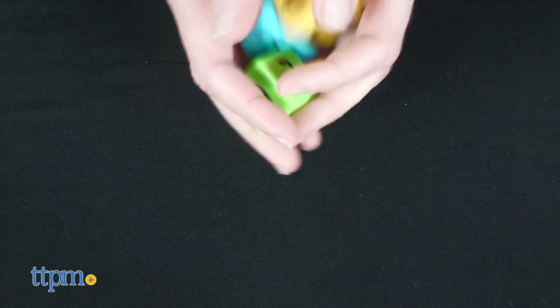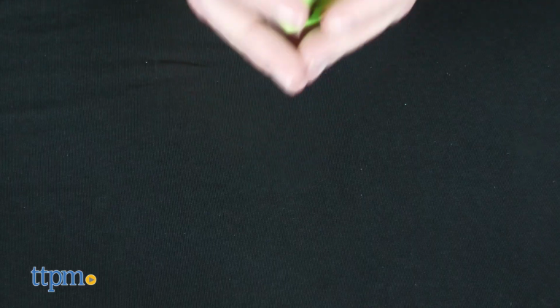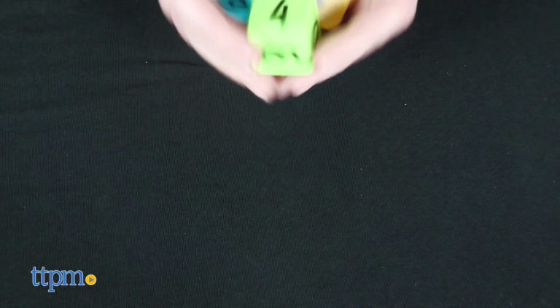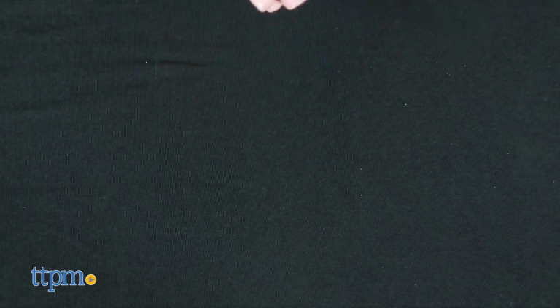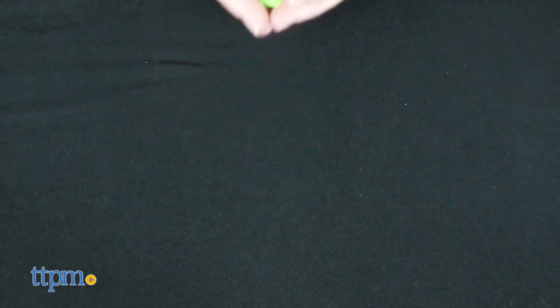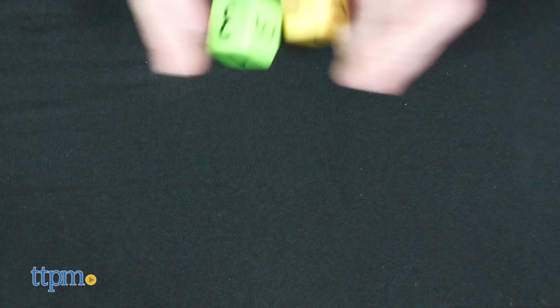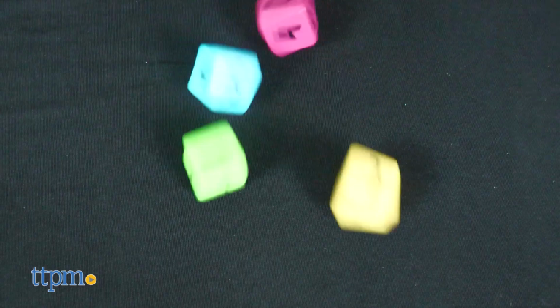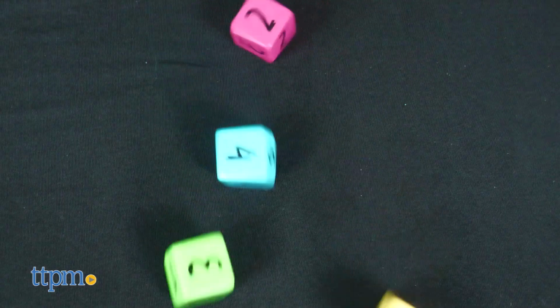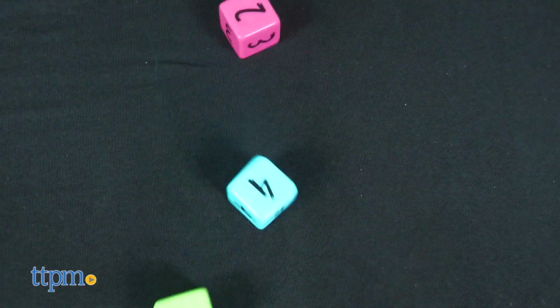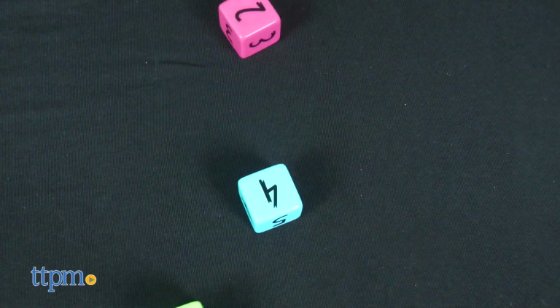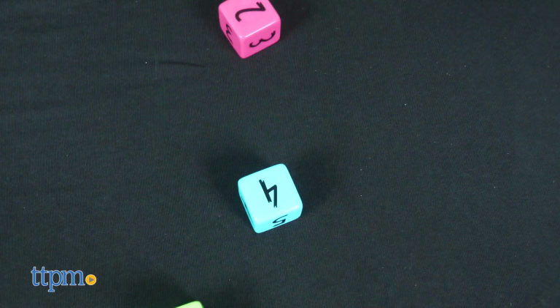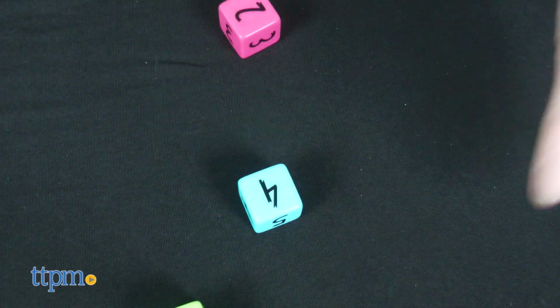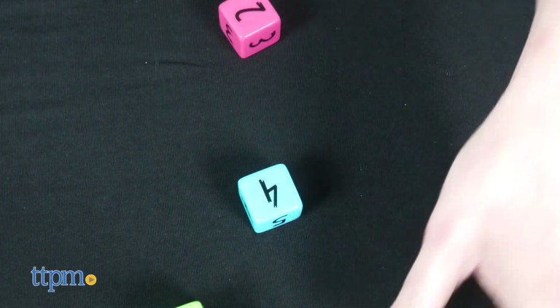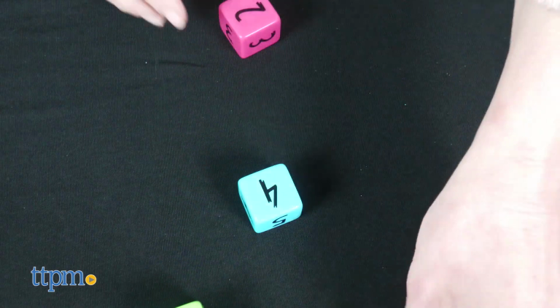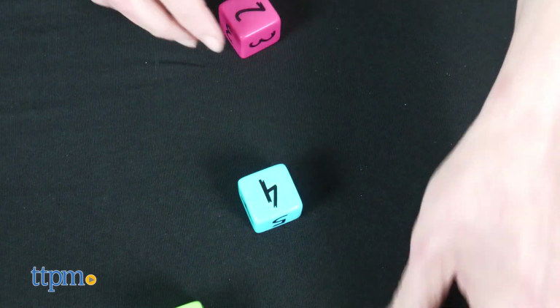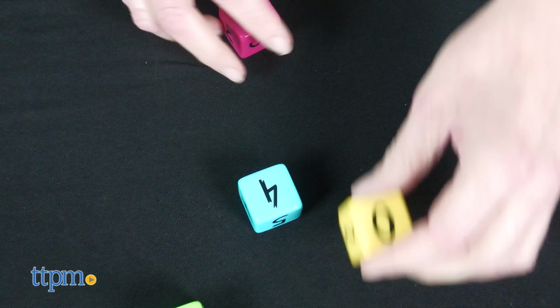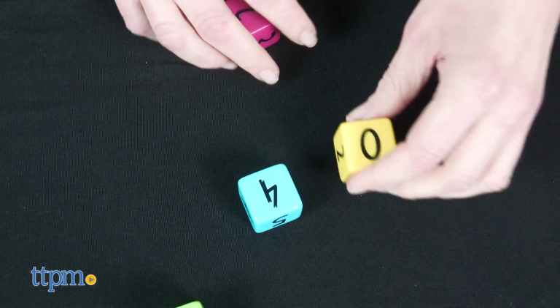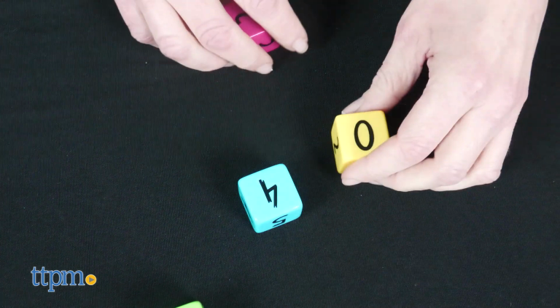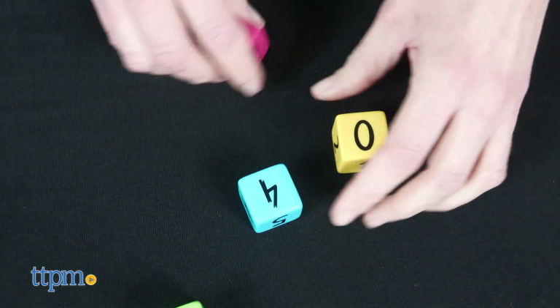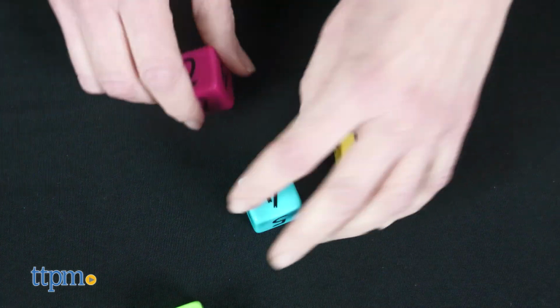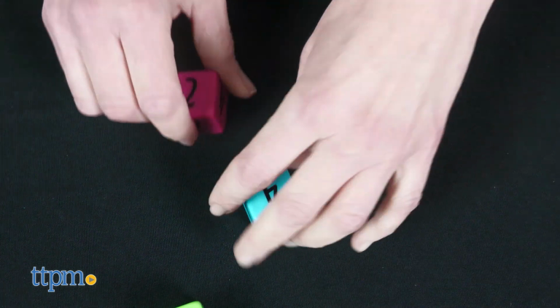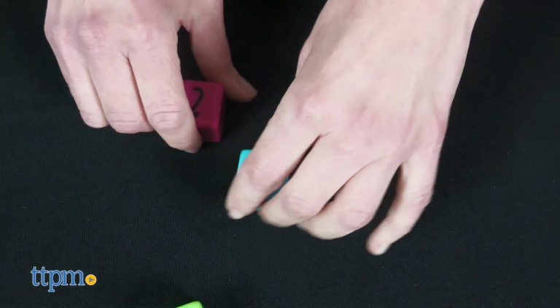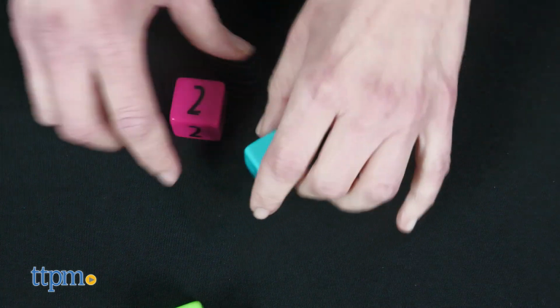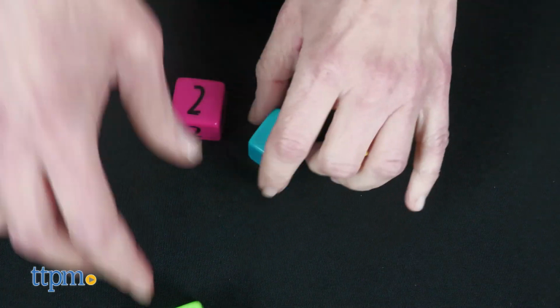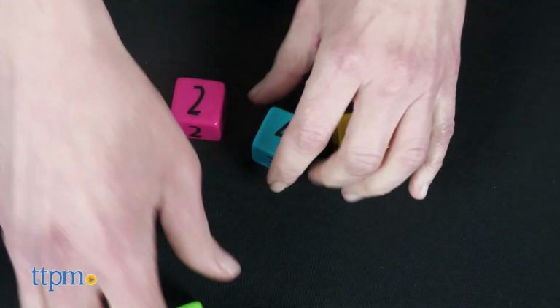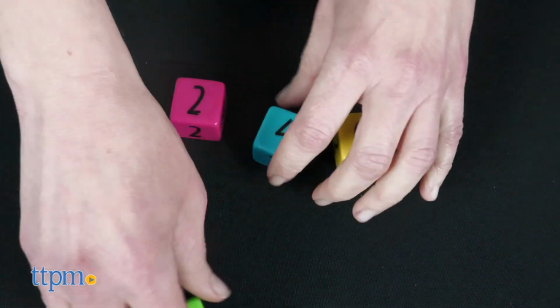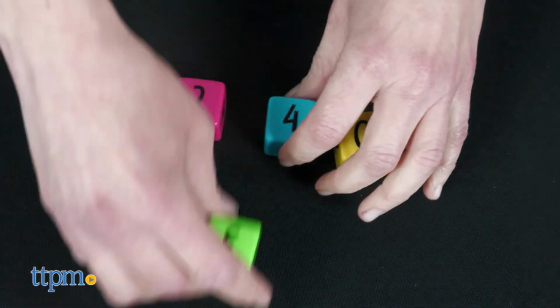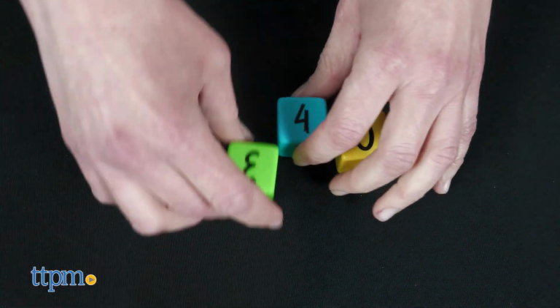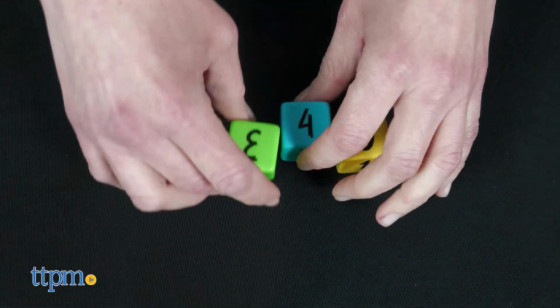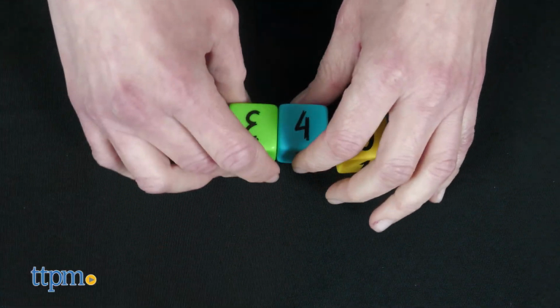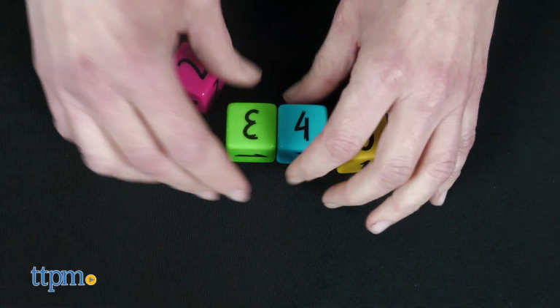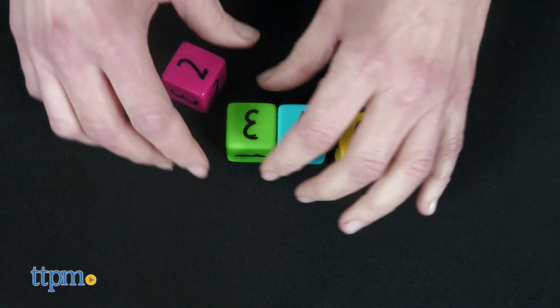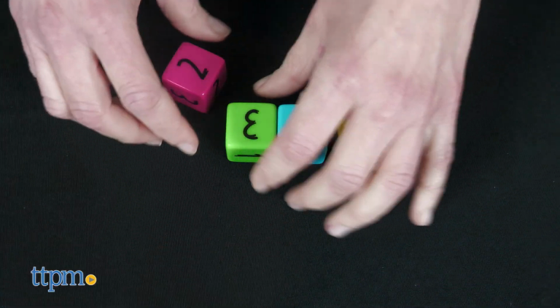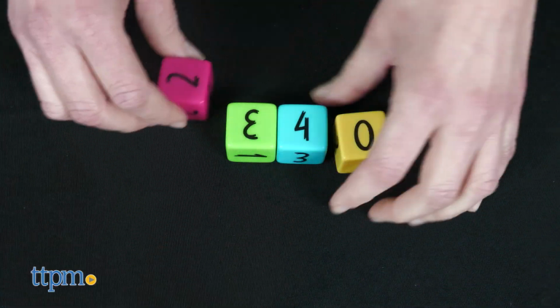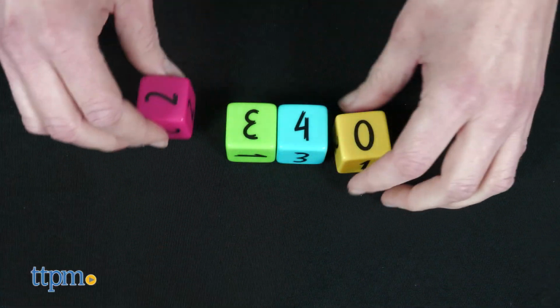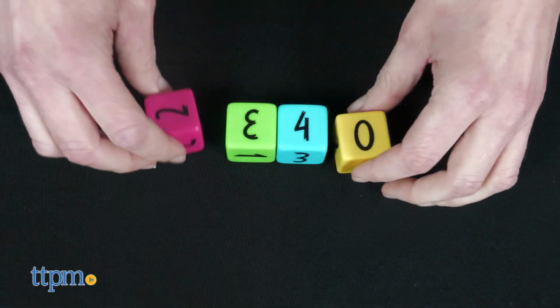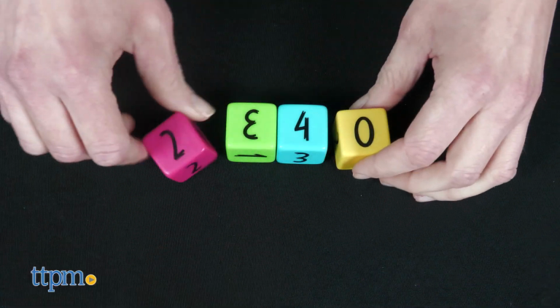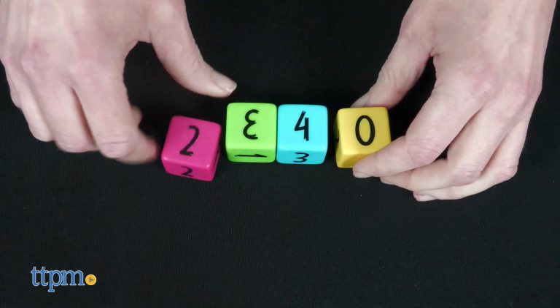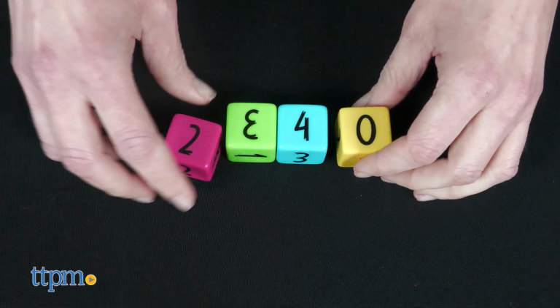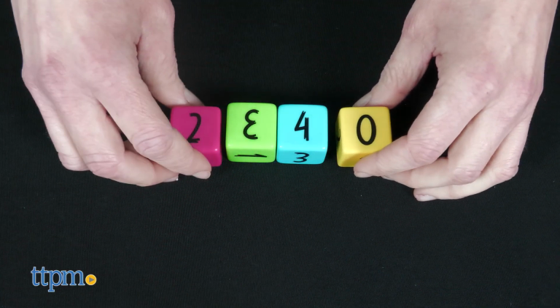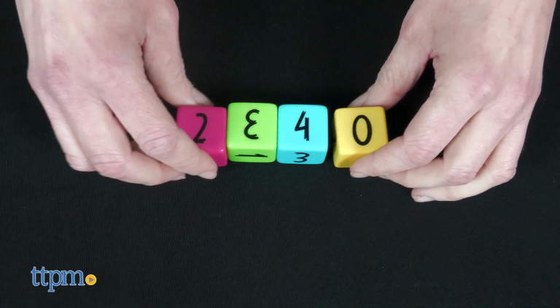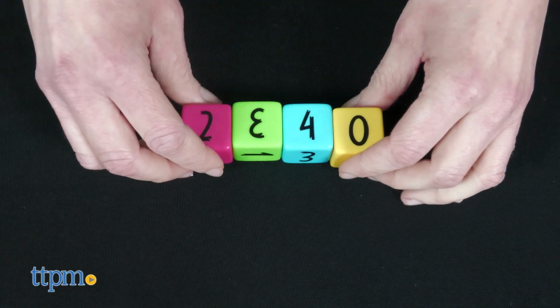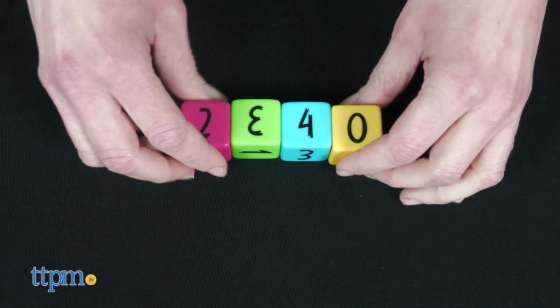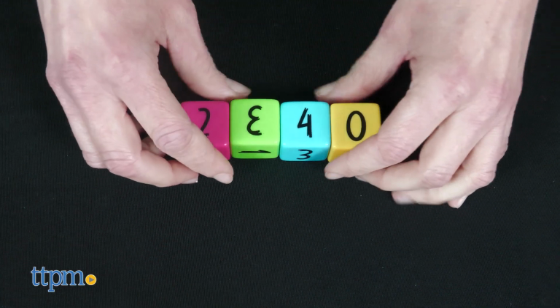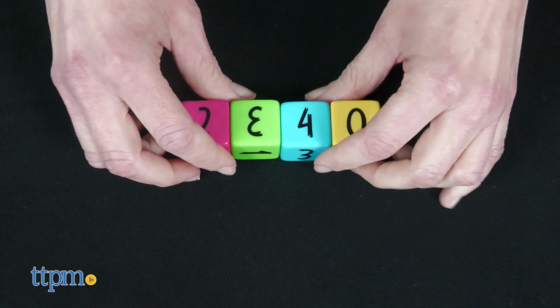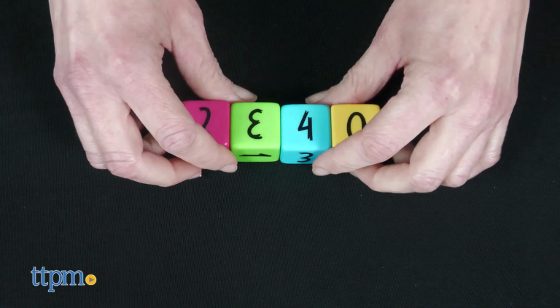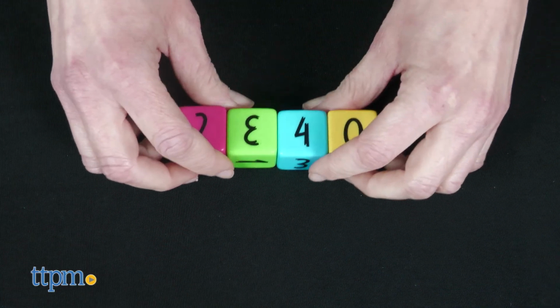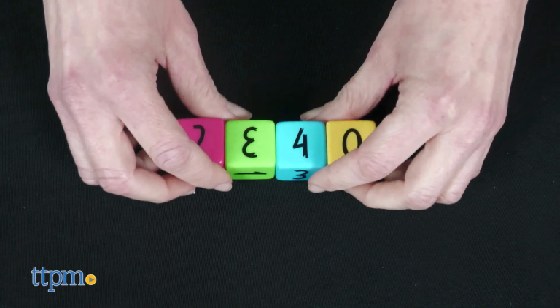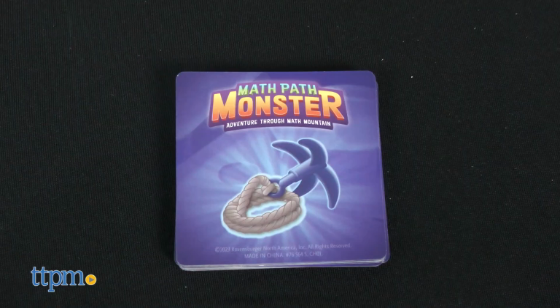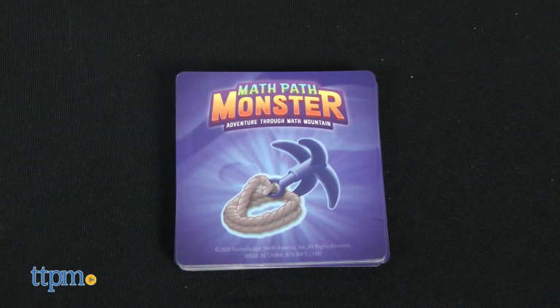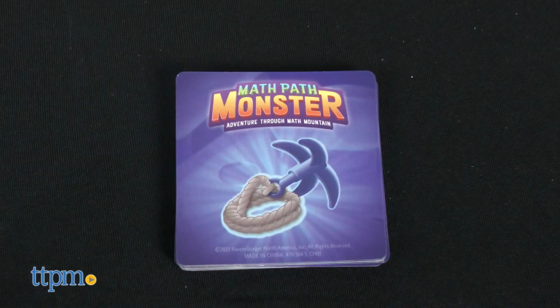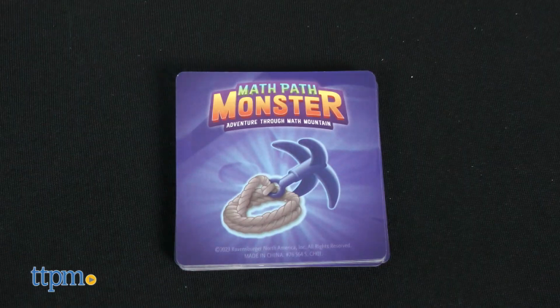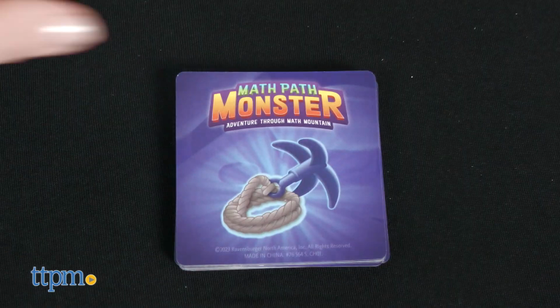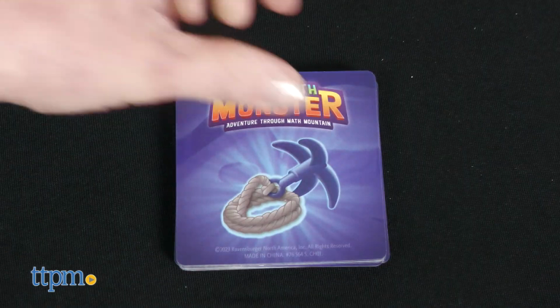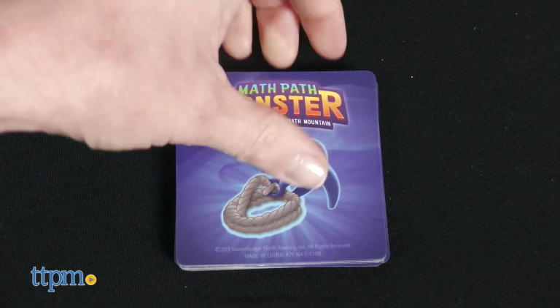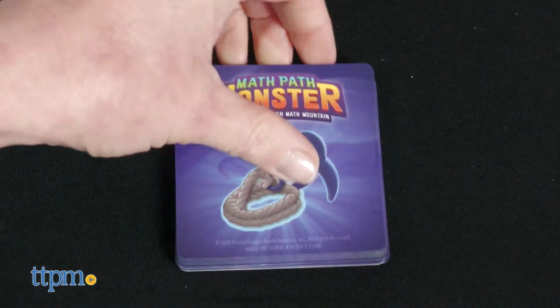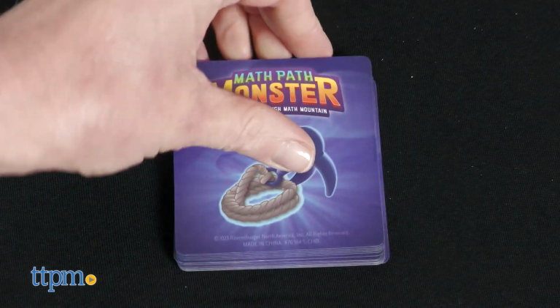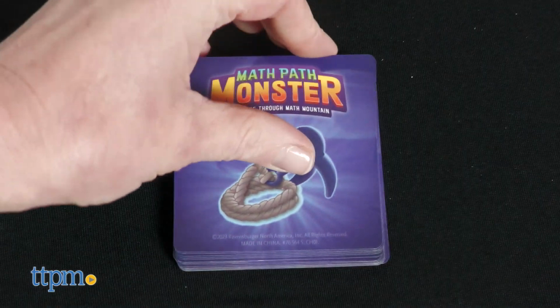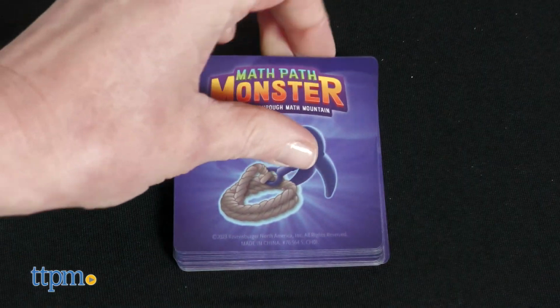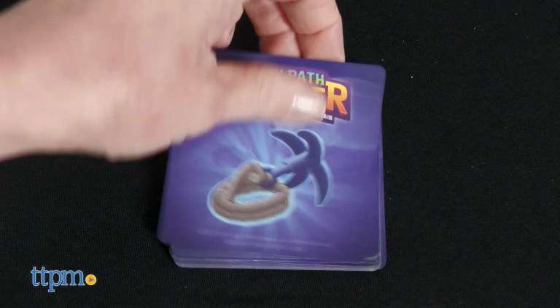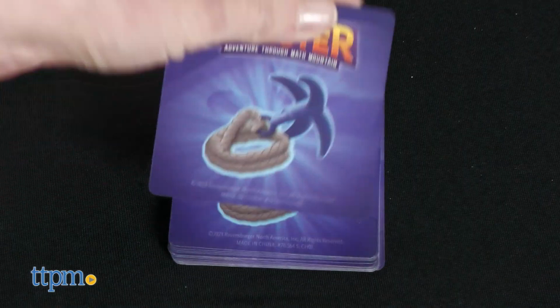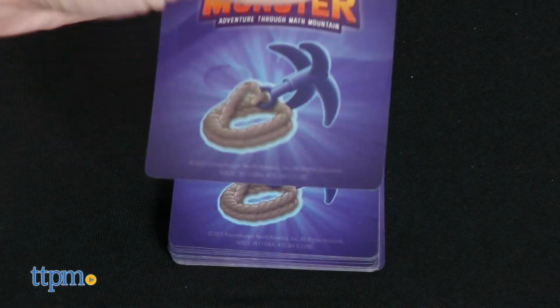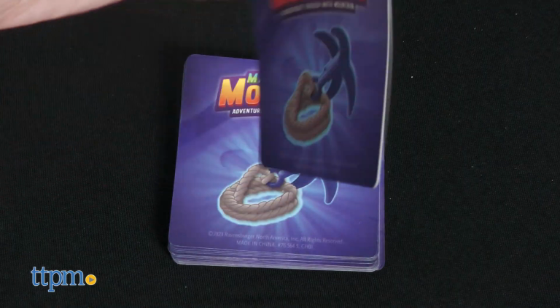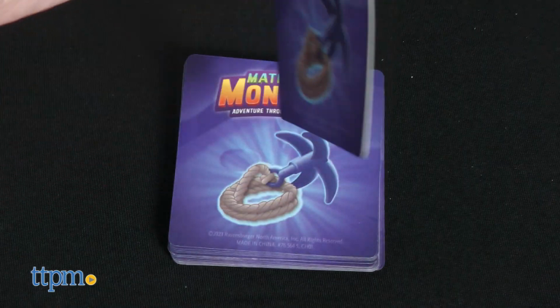Roll the dice, add up the numbers on all four dice, and then do the same again for the monster. The higher number wins the battle, and the winner gets to draw and use two power cards.